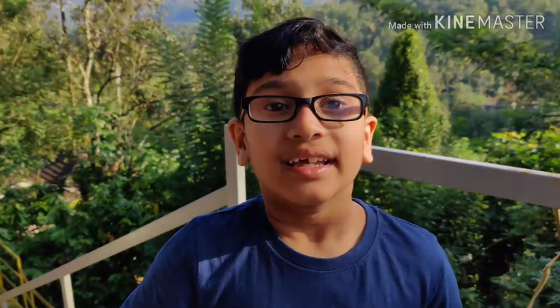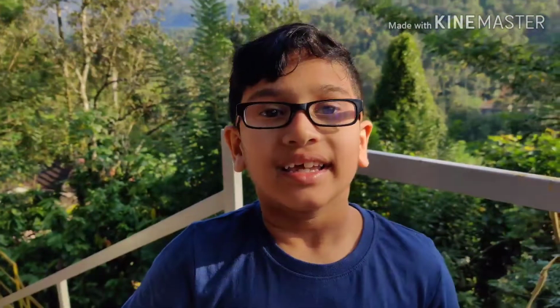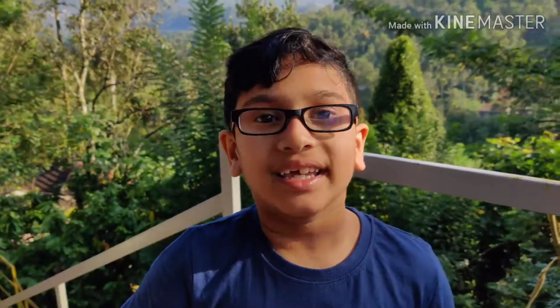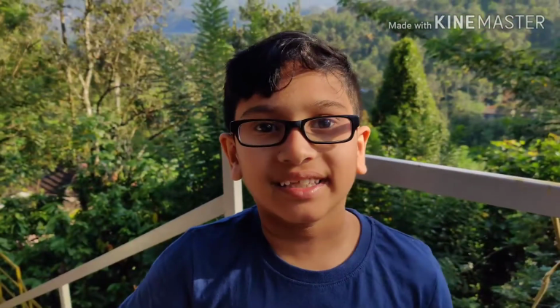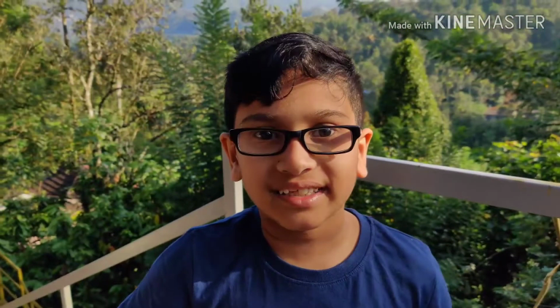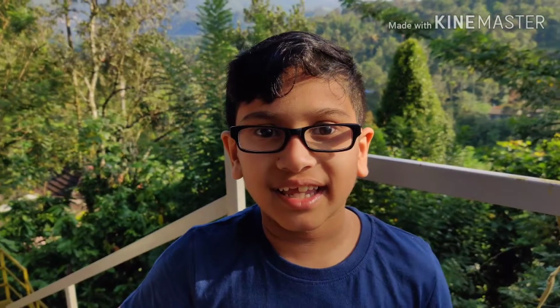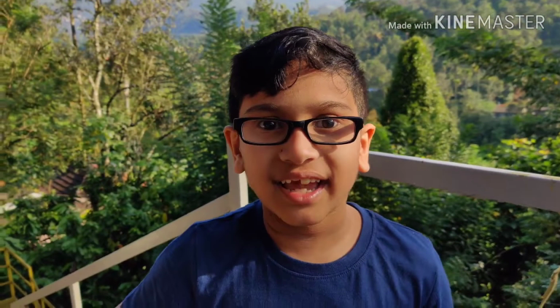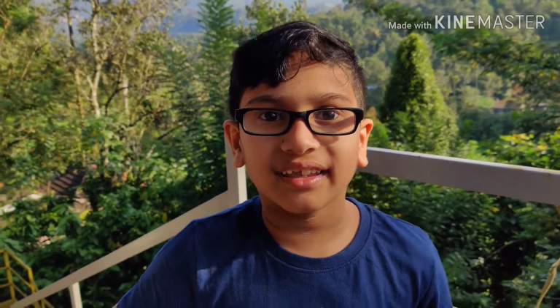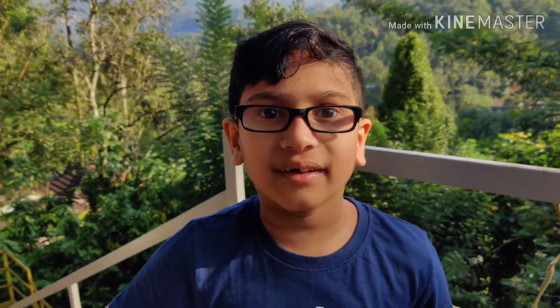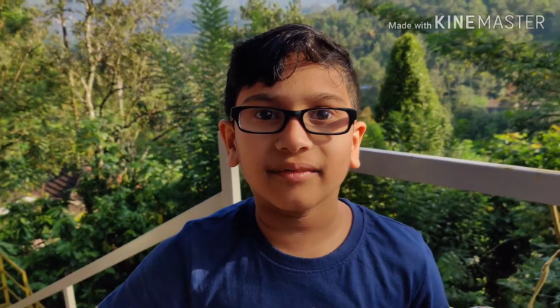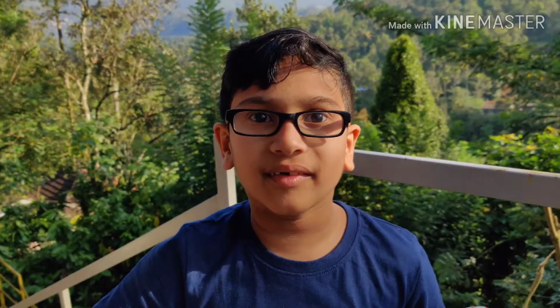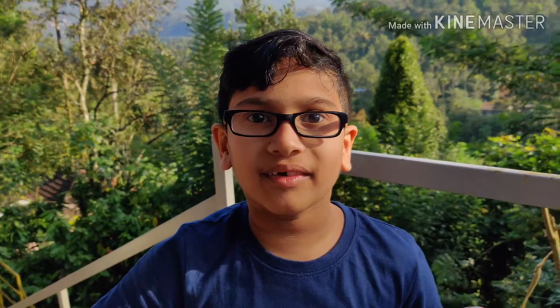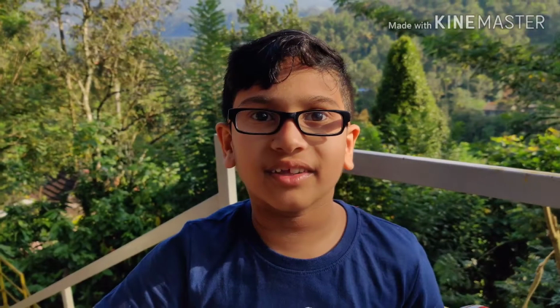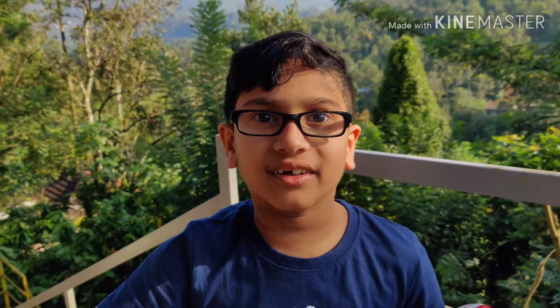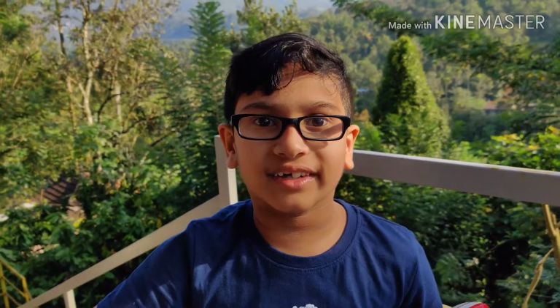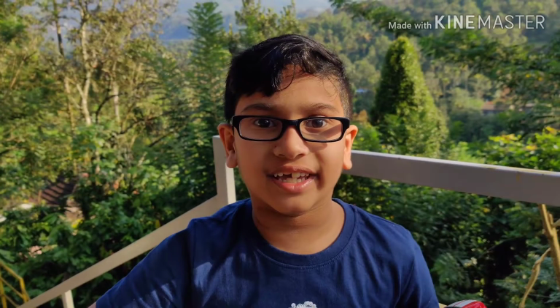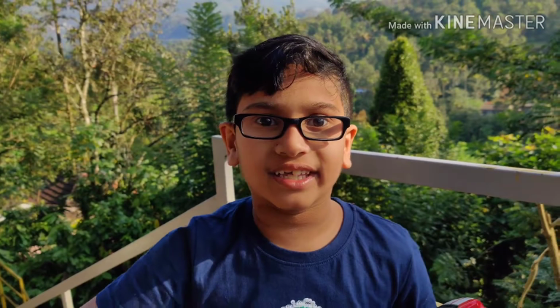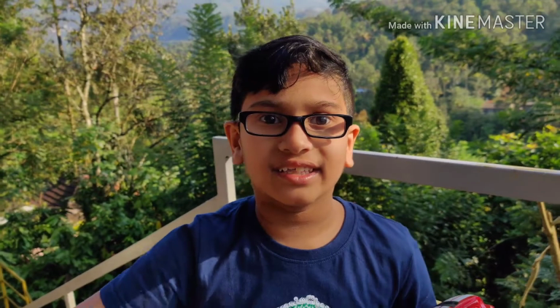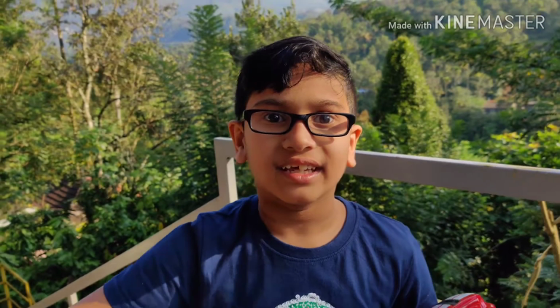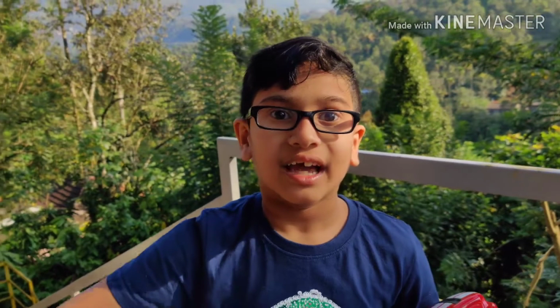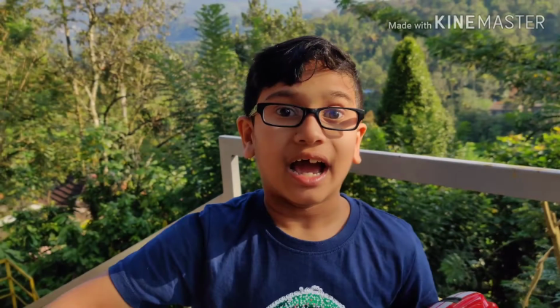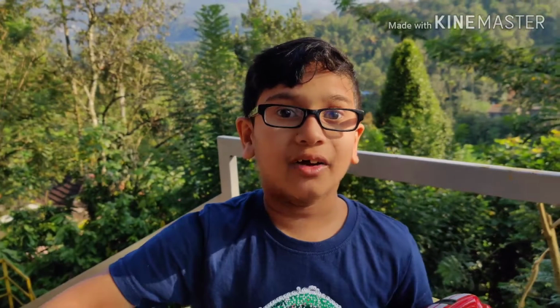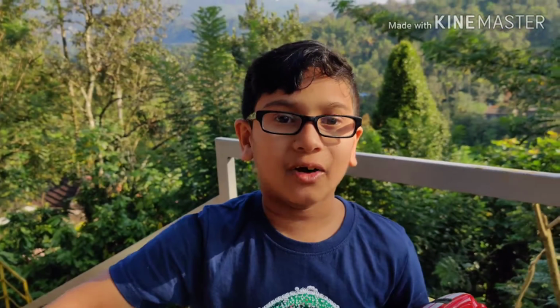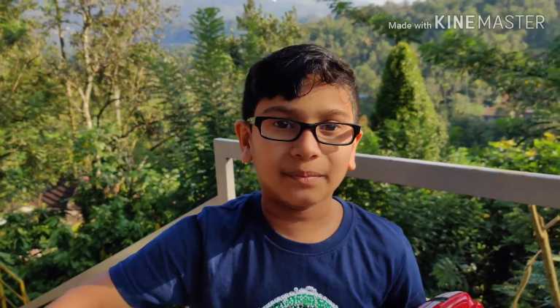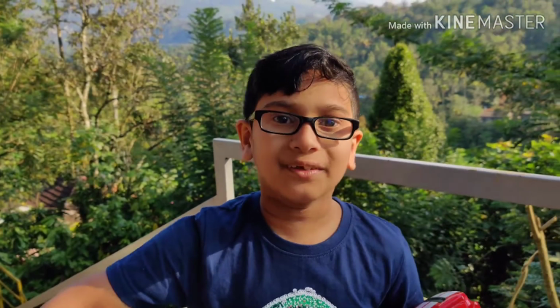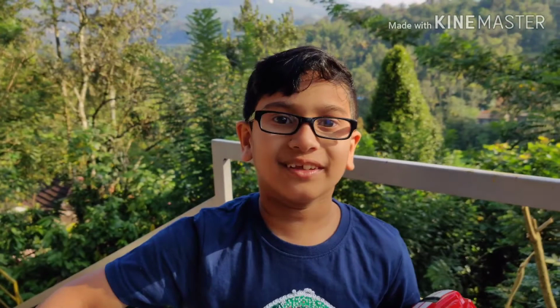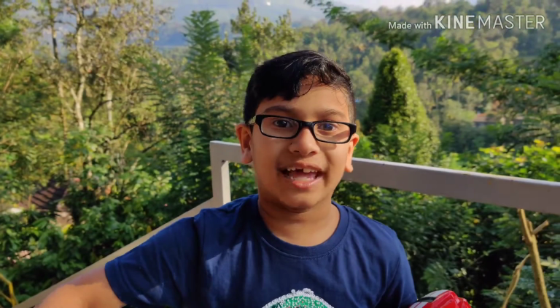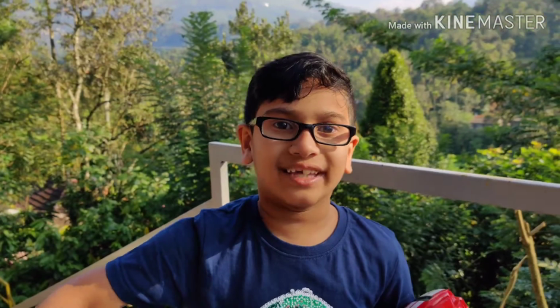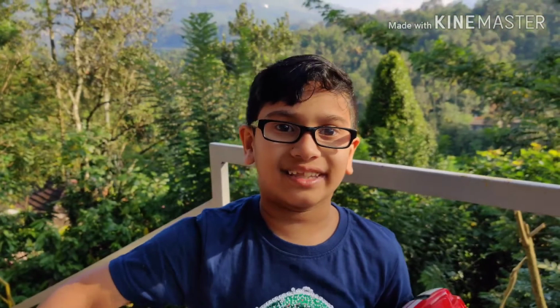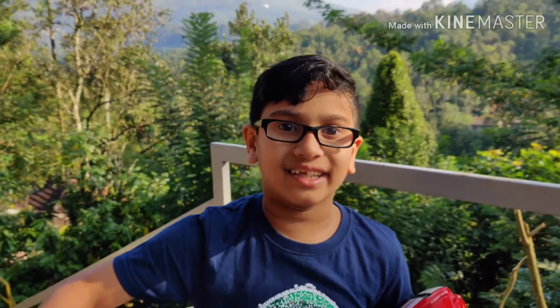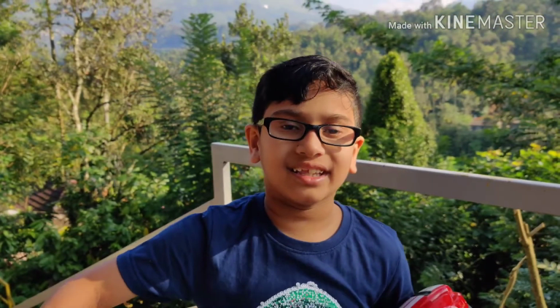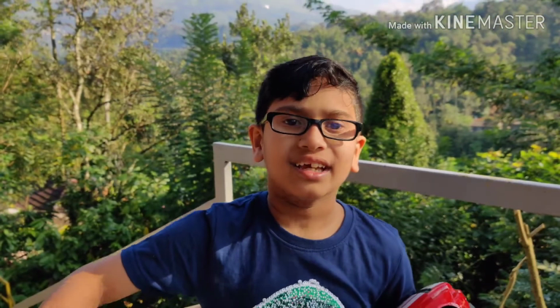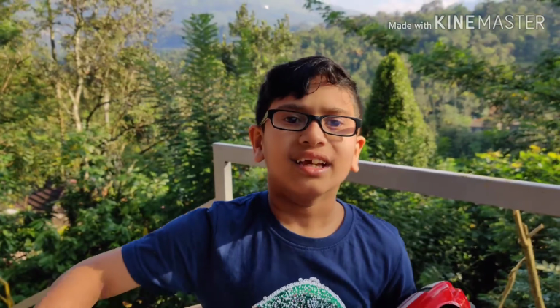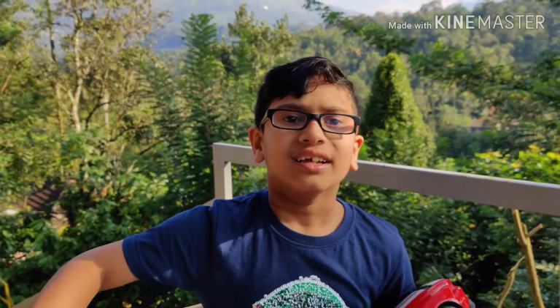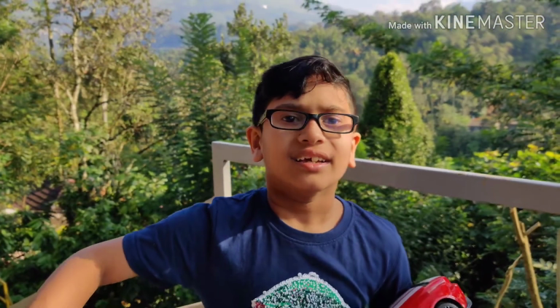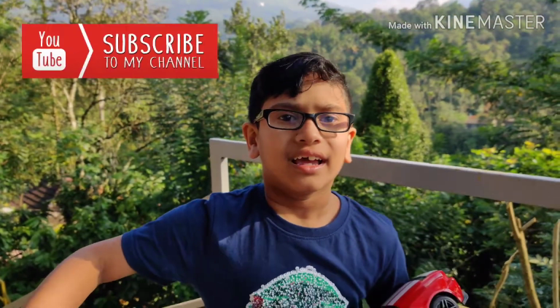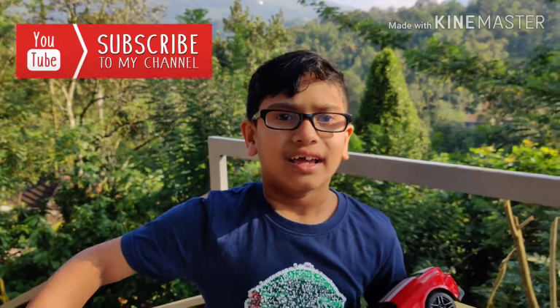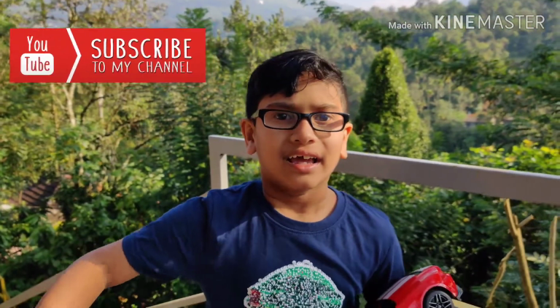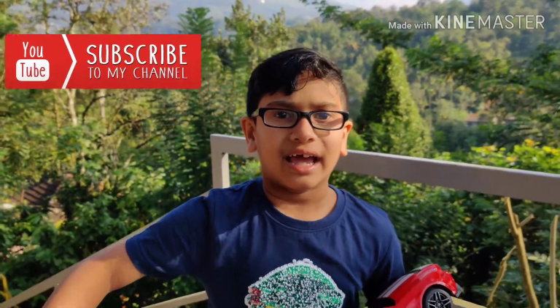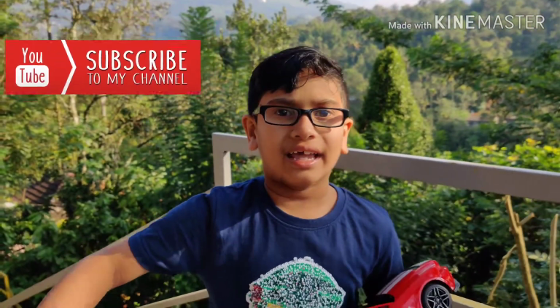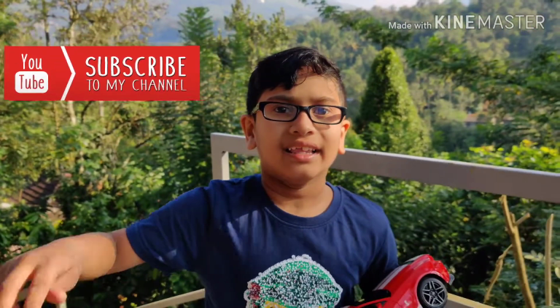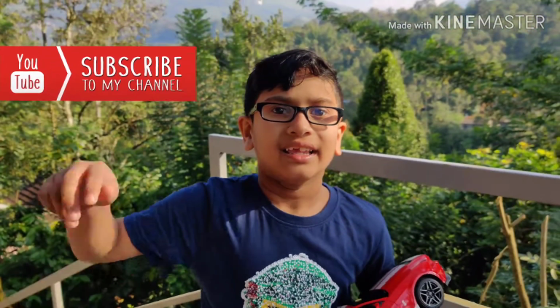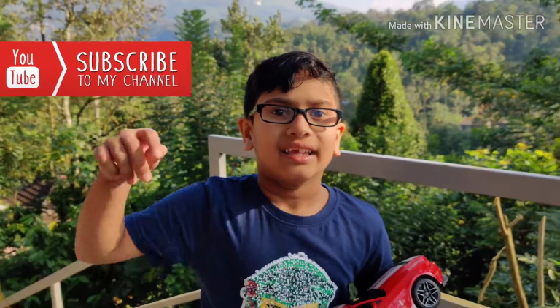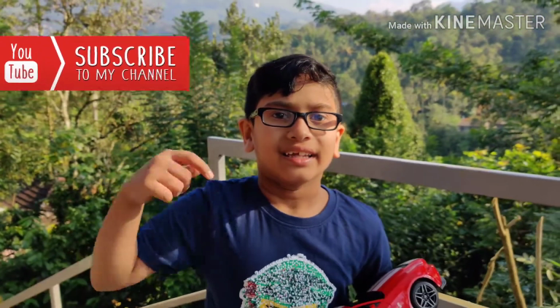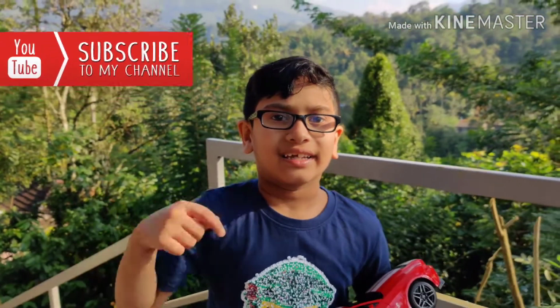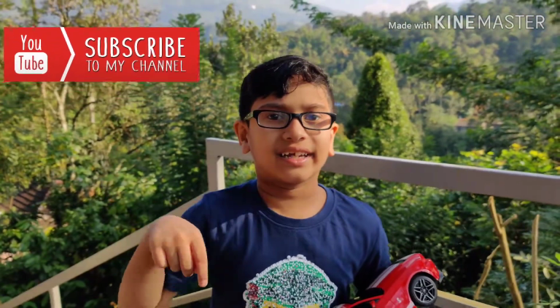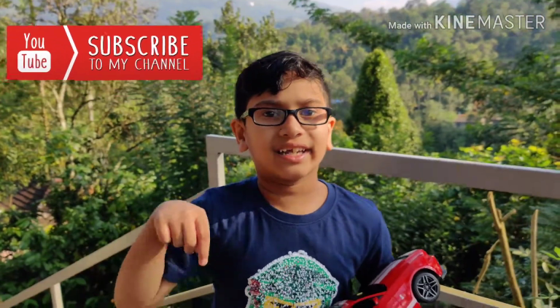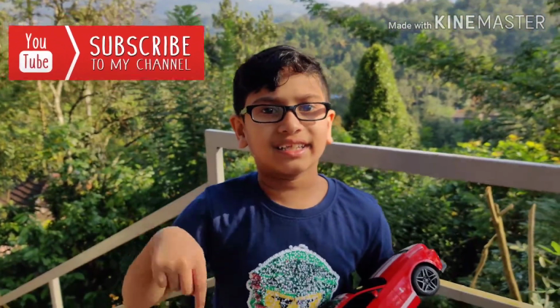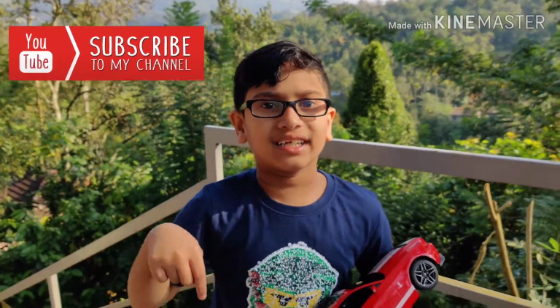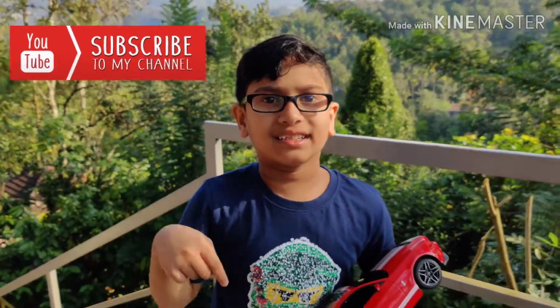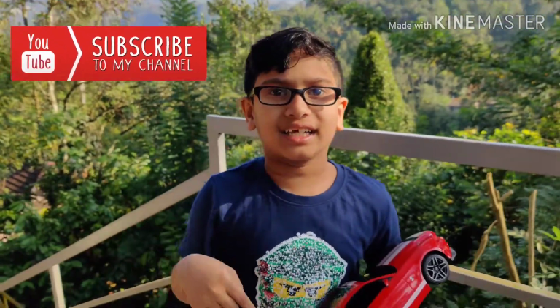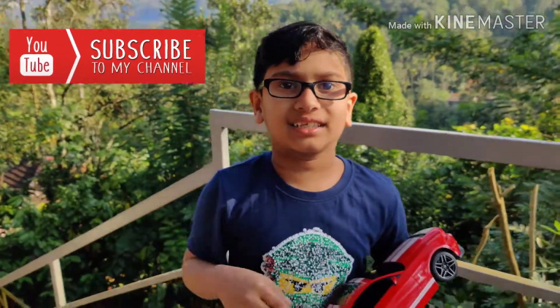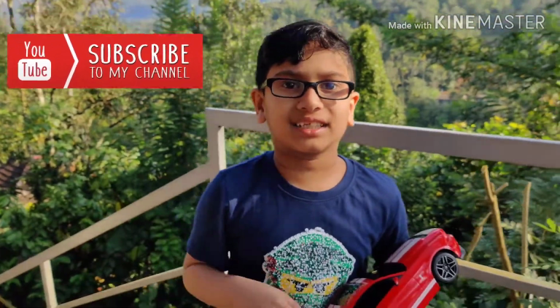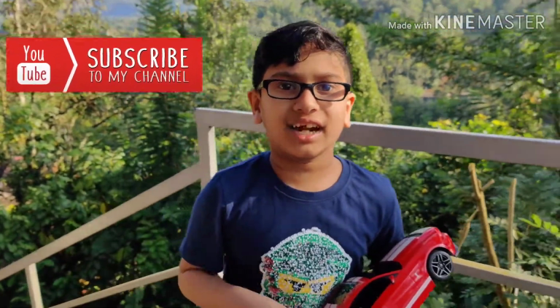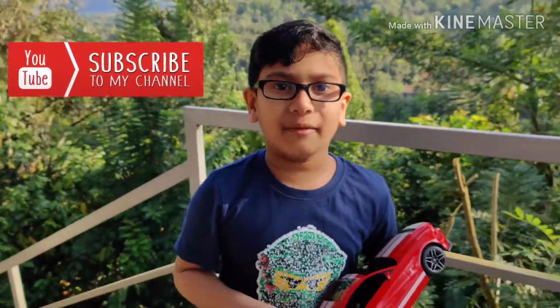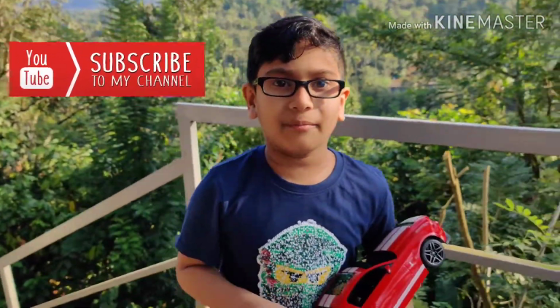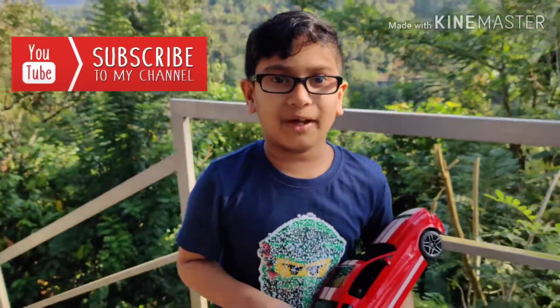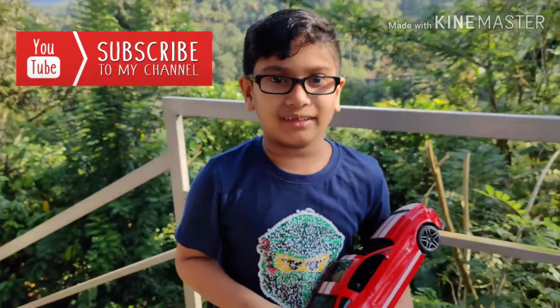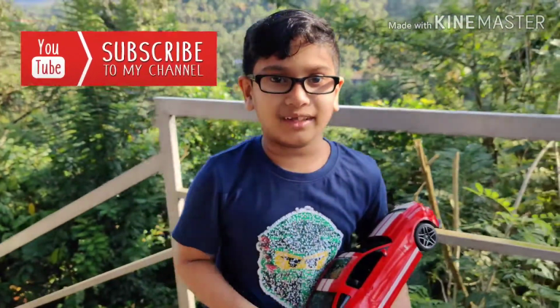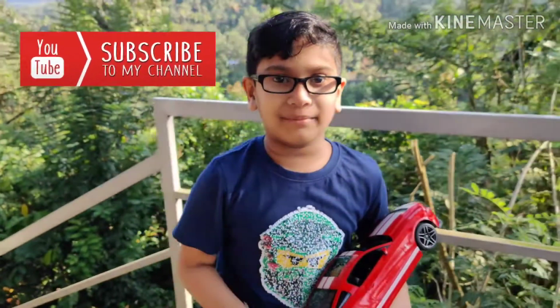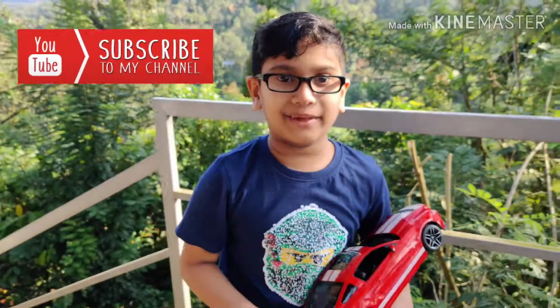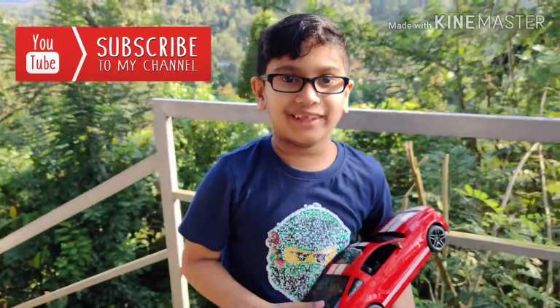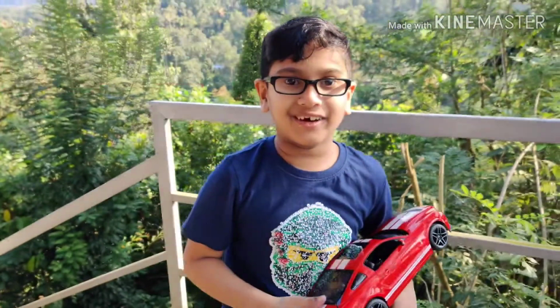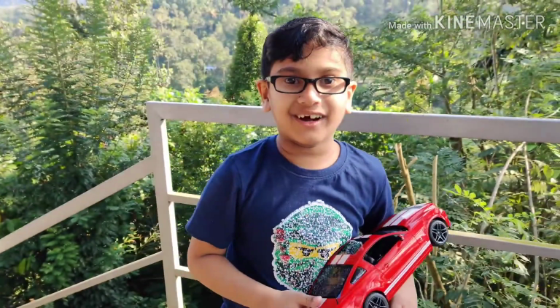It's the end of the video kids. I hope you liked it. And click the subscribe button below.